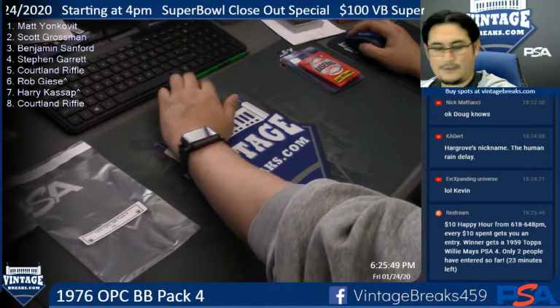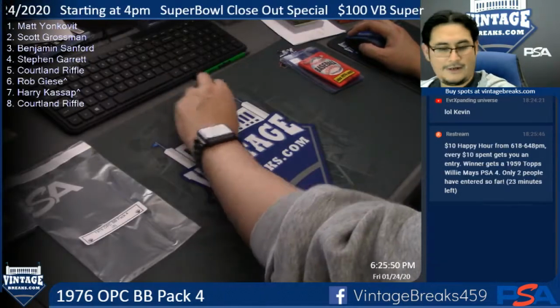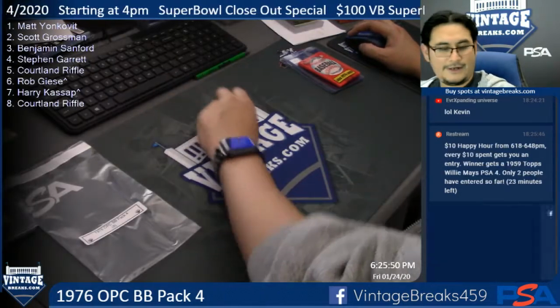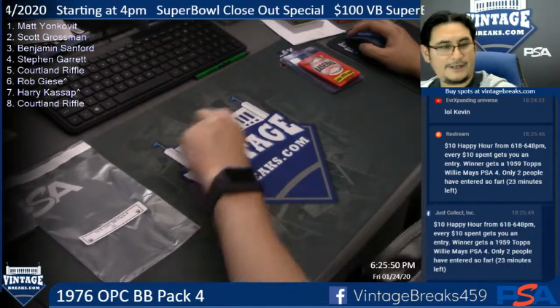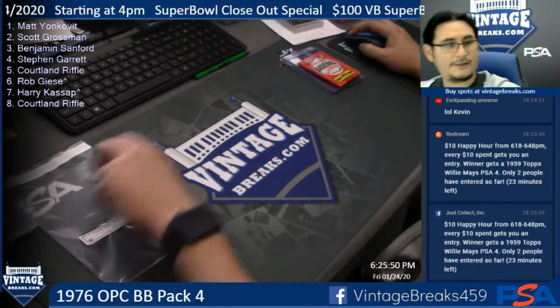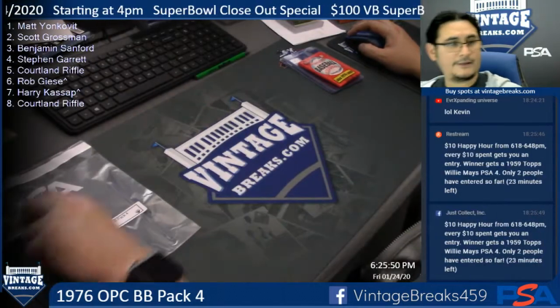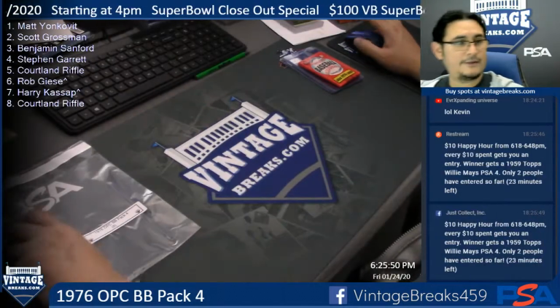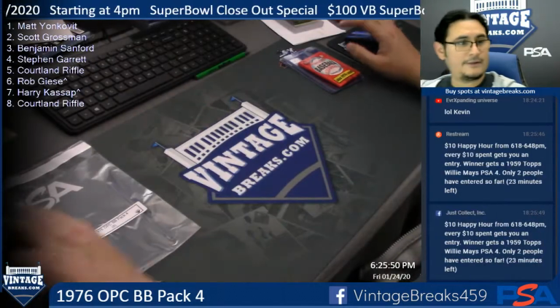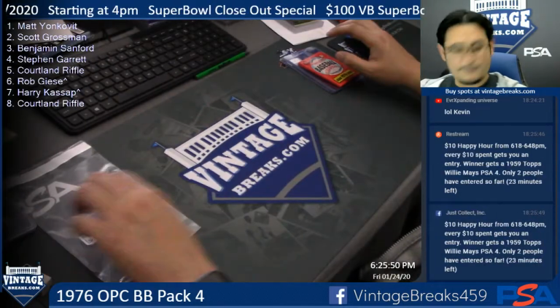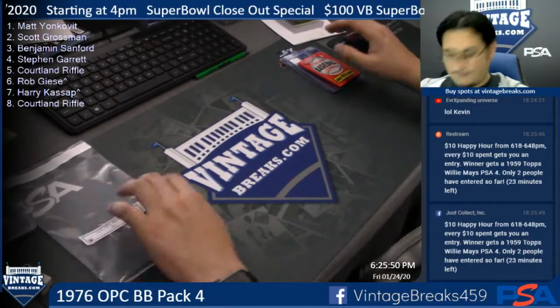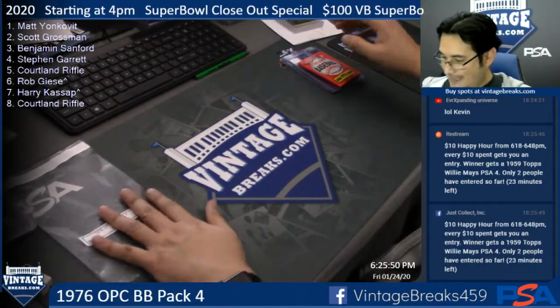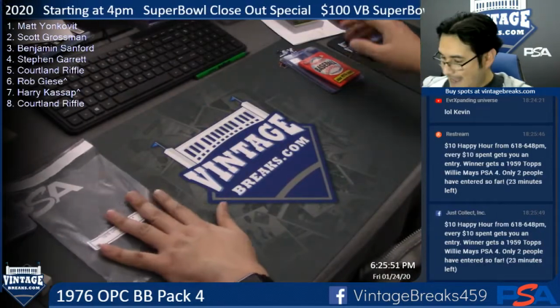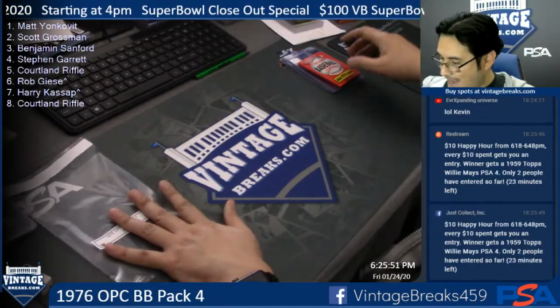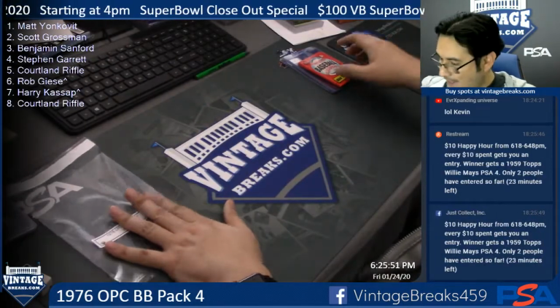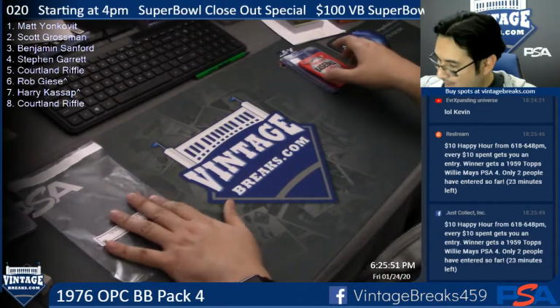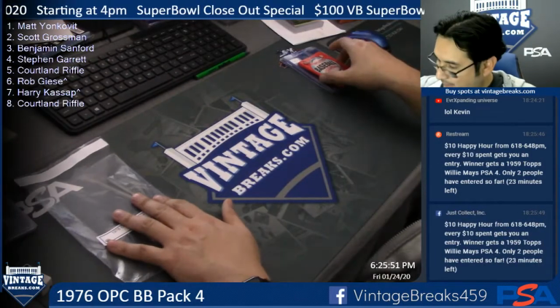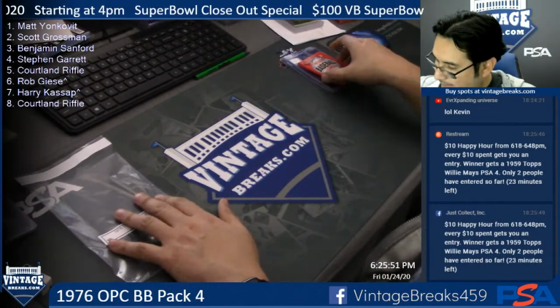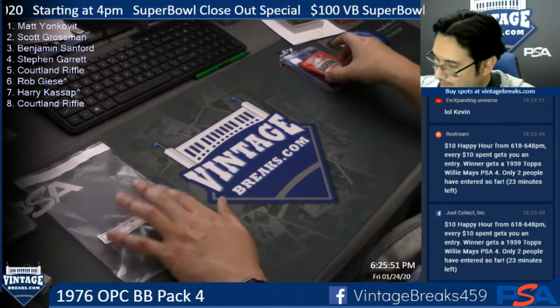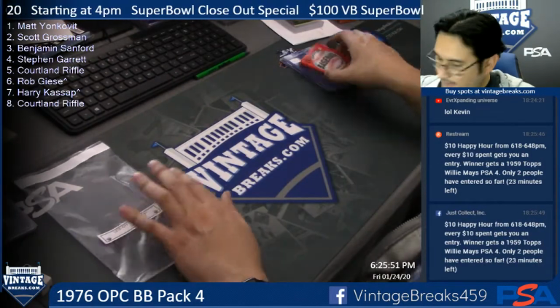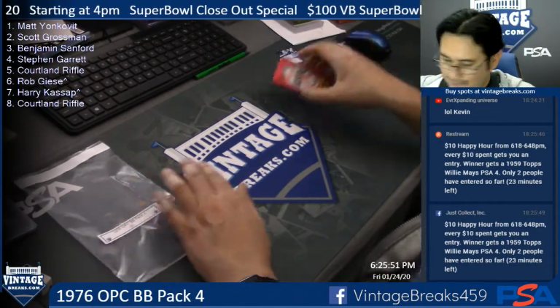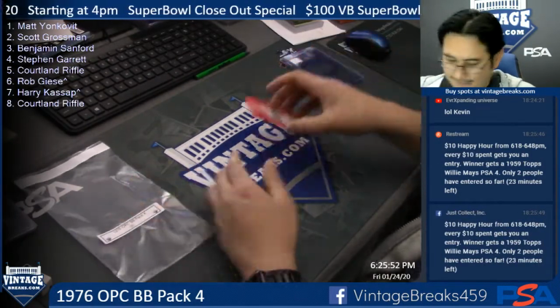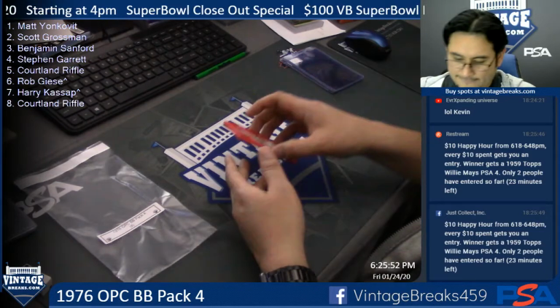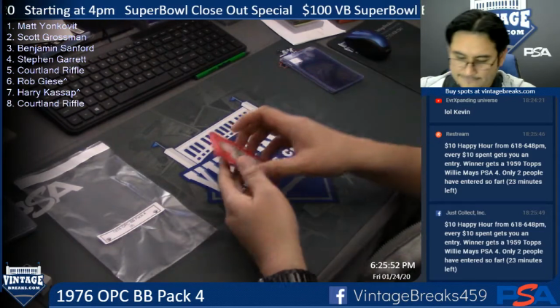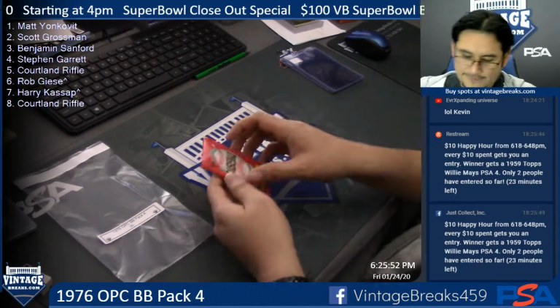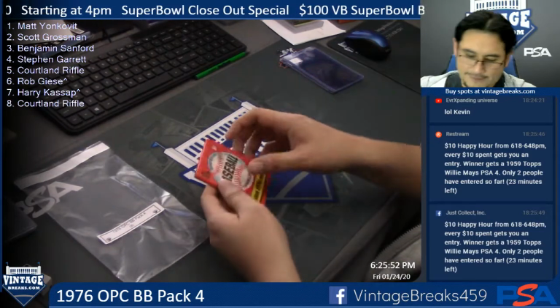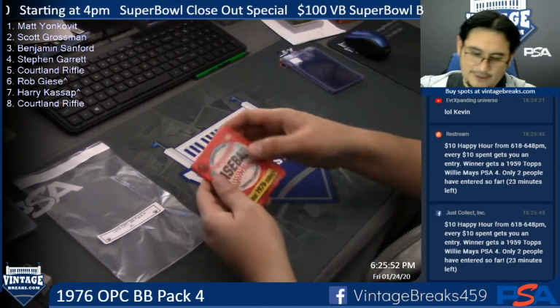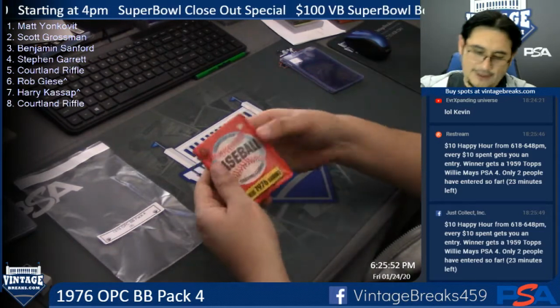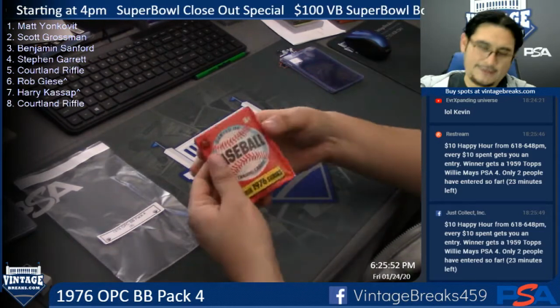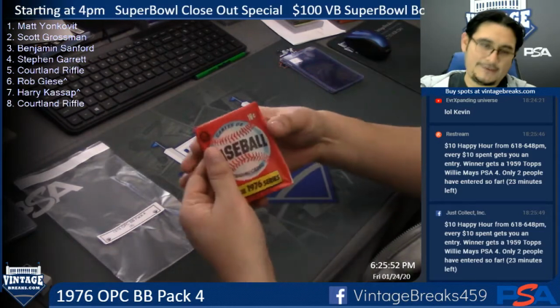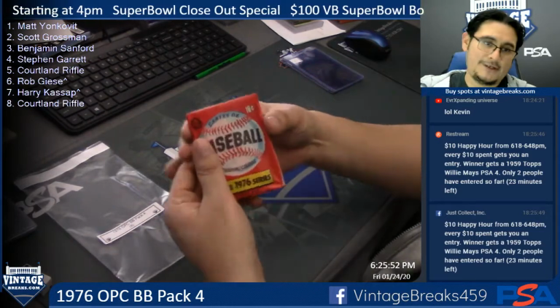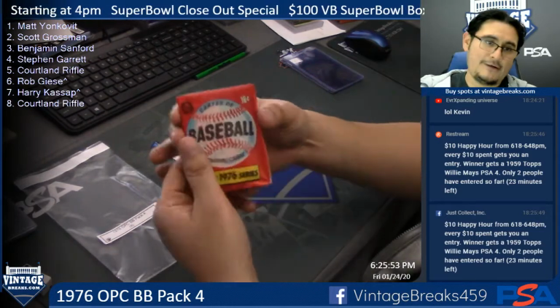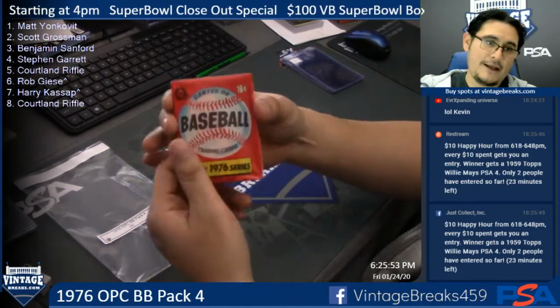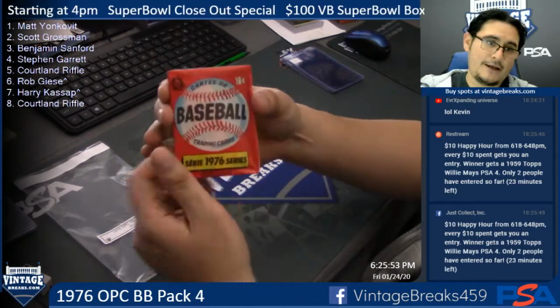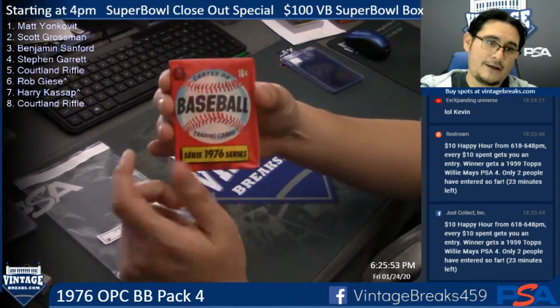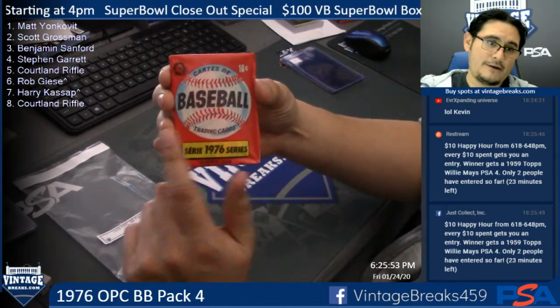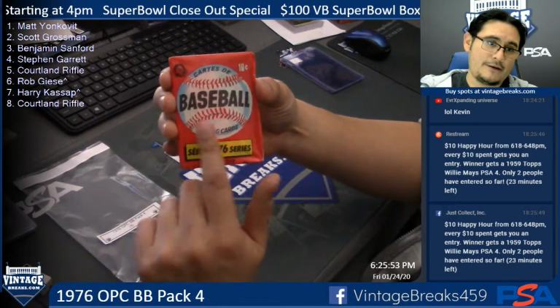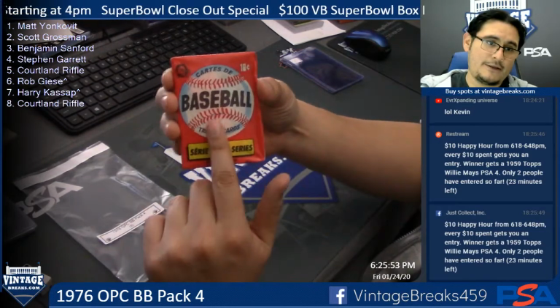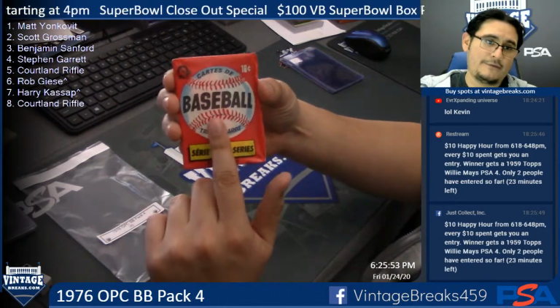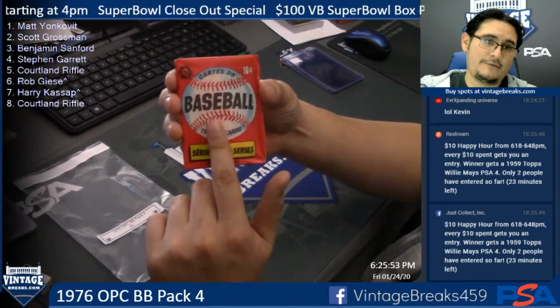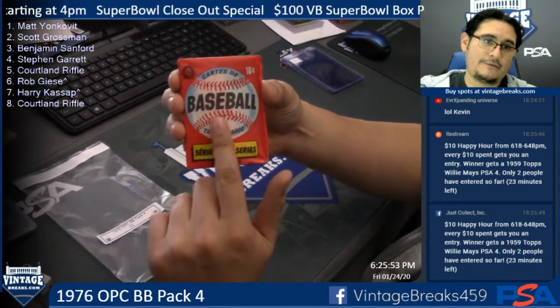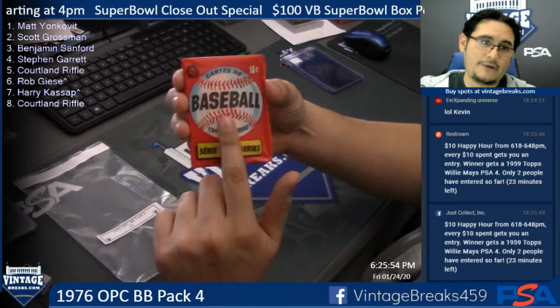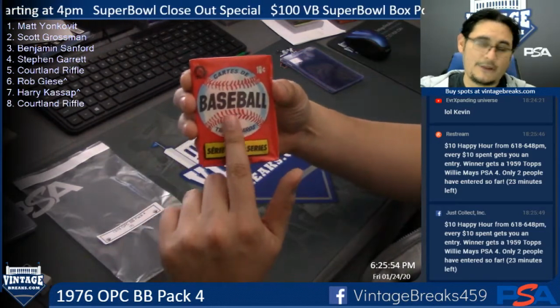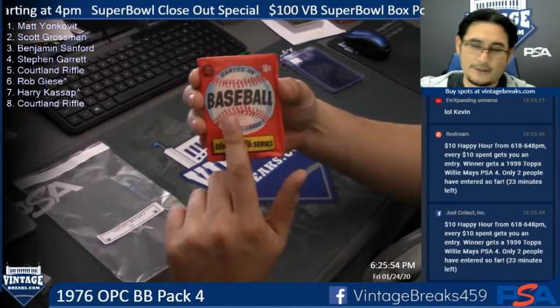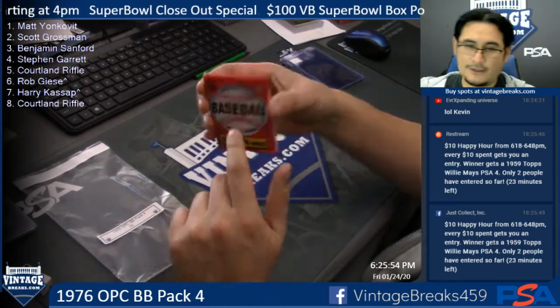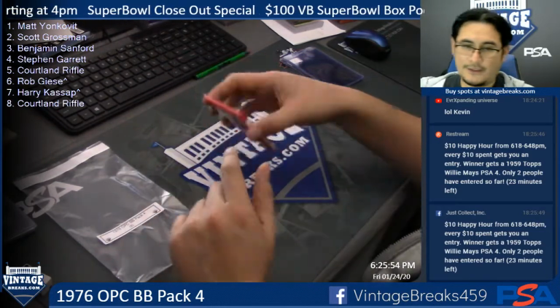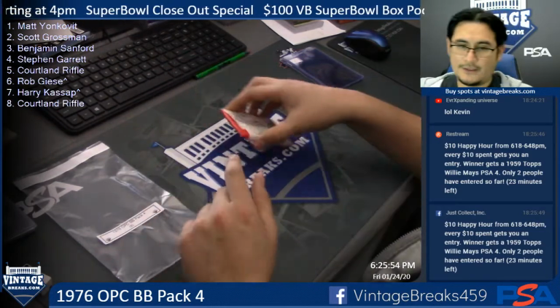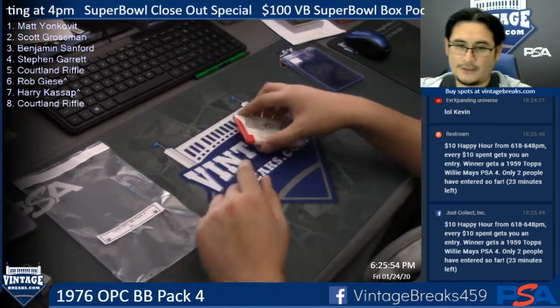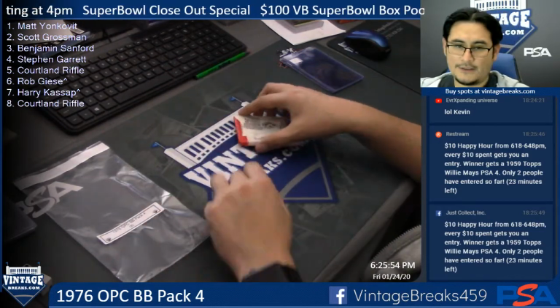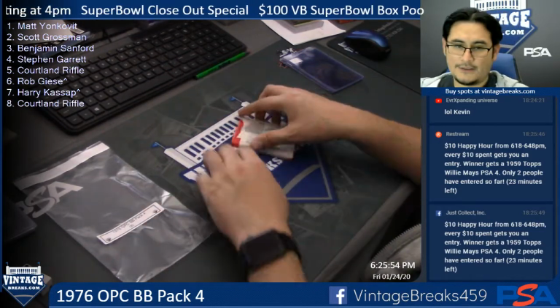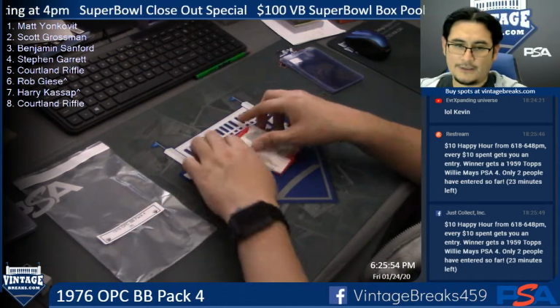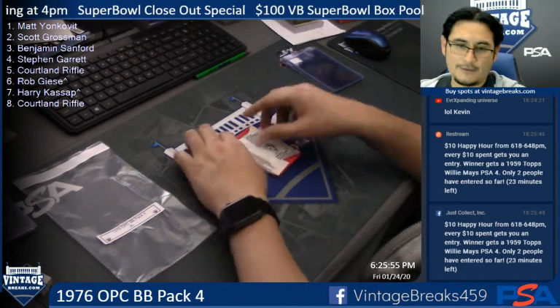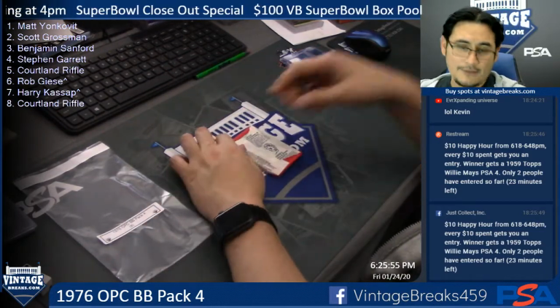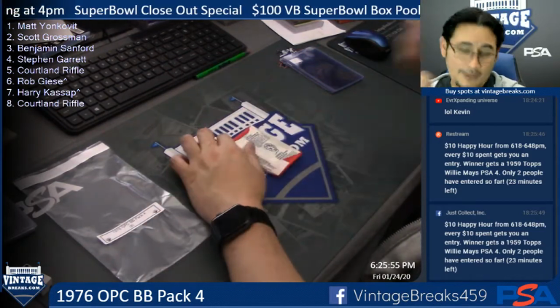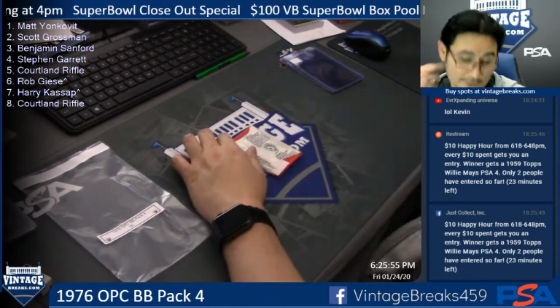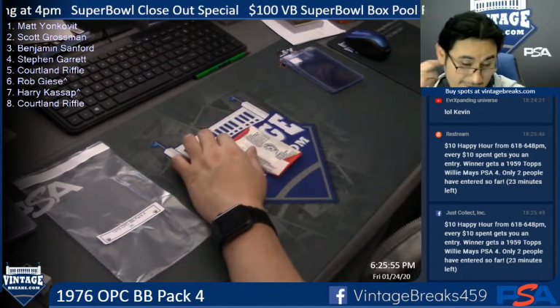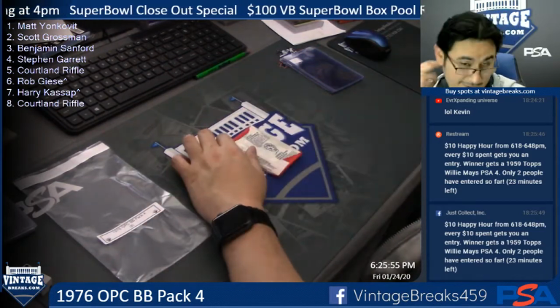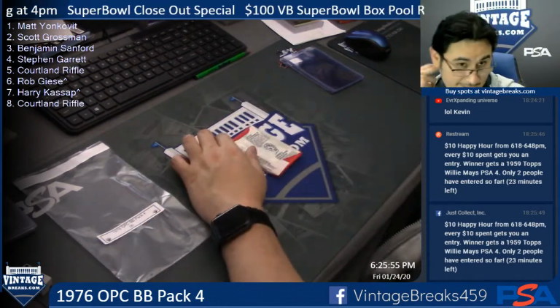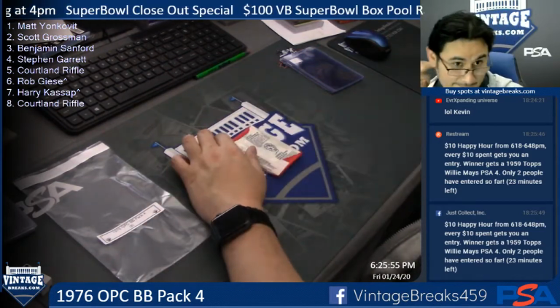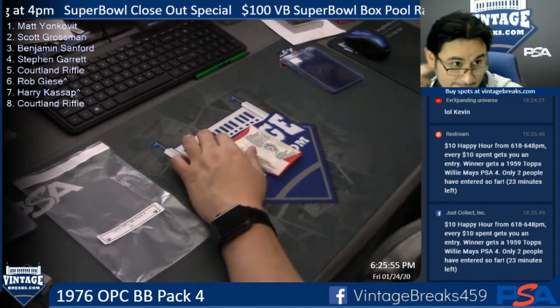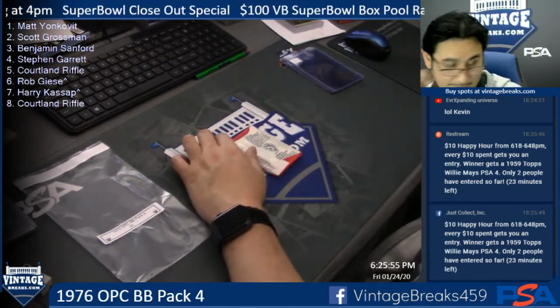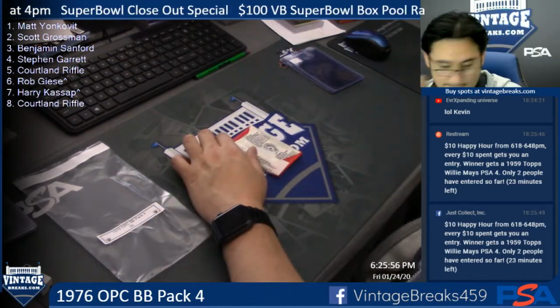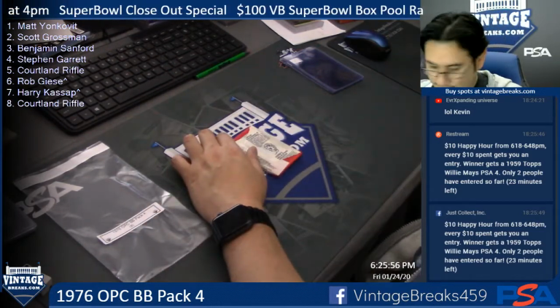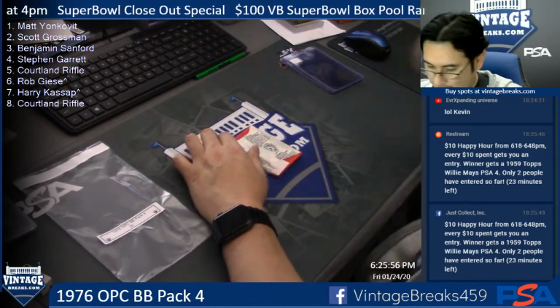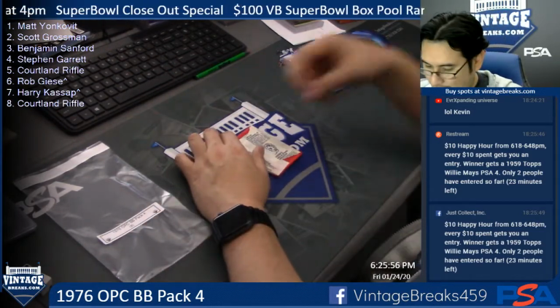Alright, Matt, you get the first card, sir, right here in the front, under the gun. Good luck.